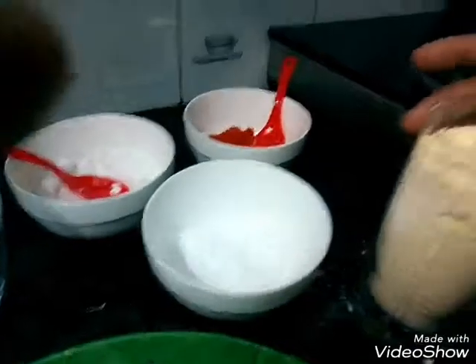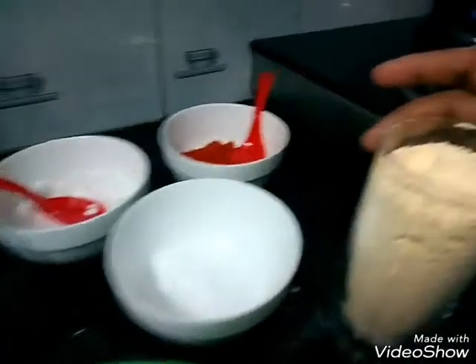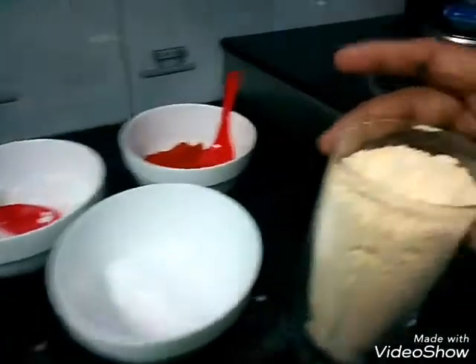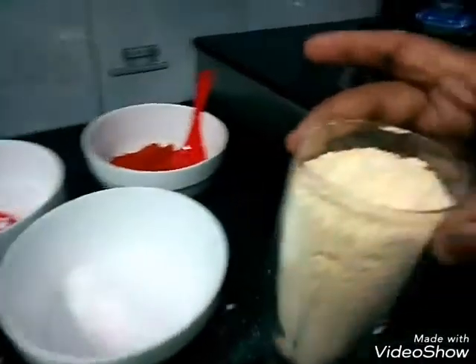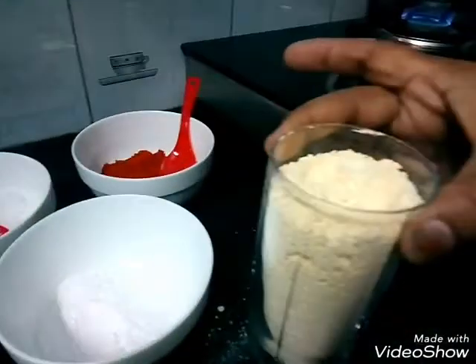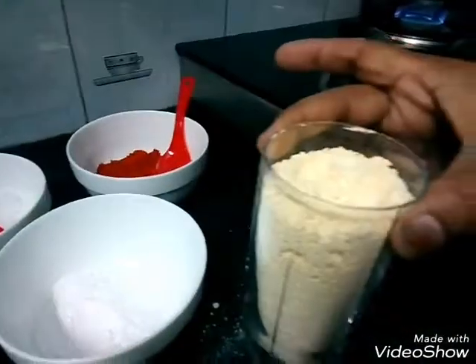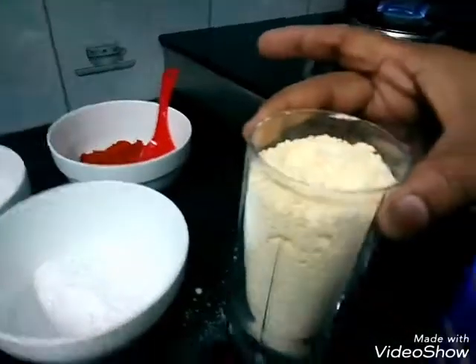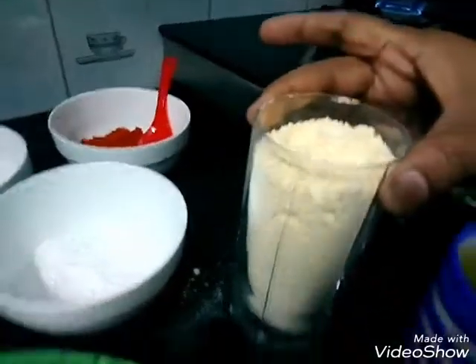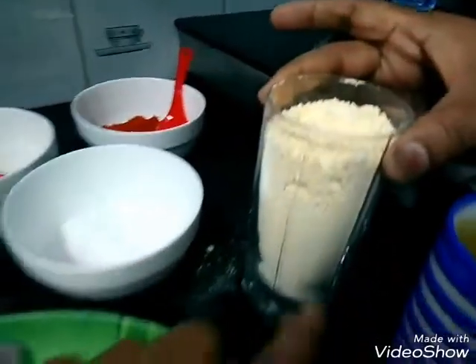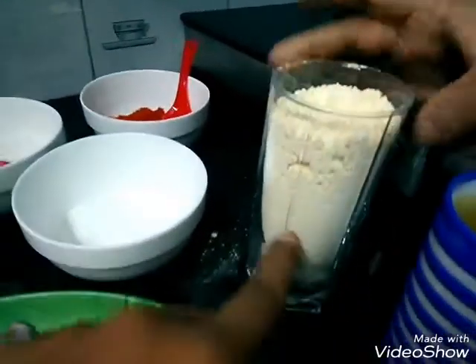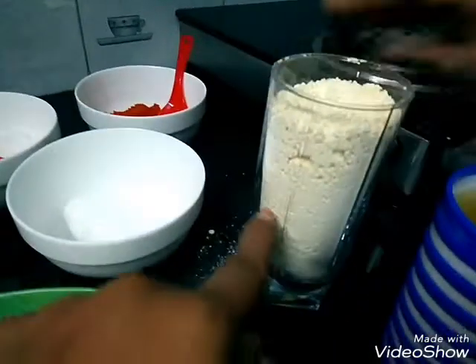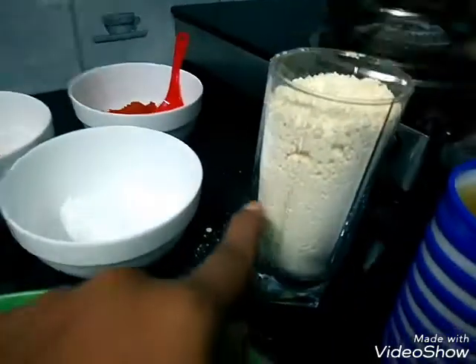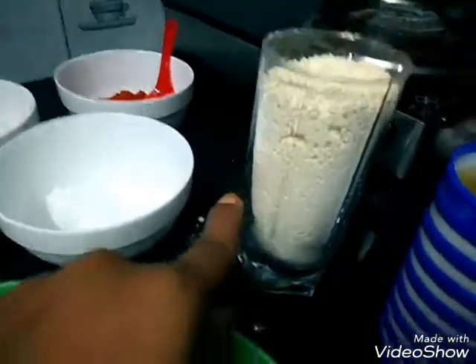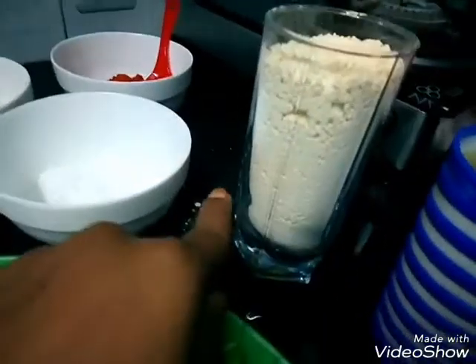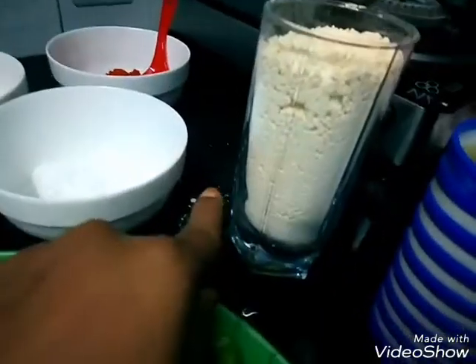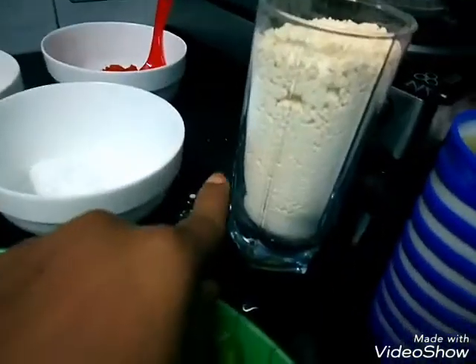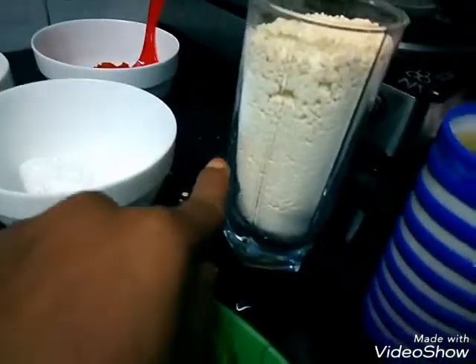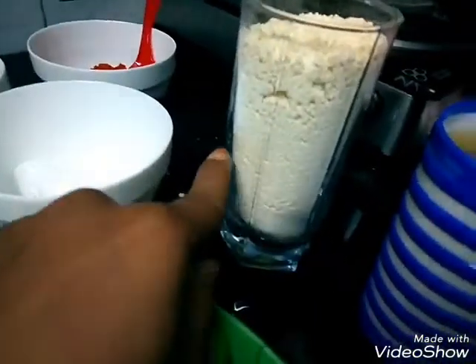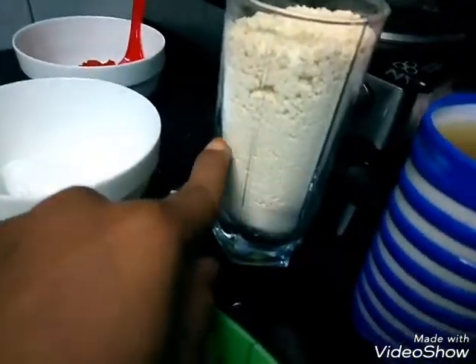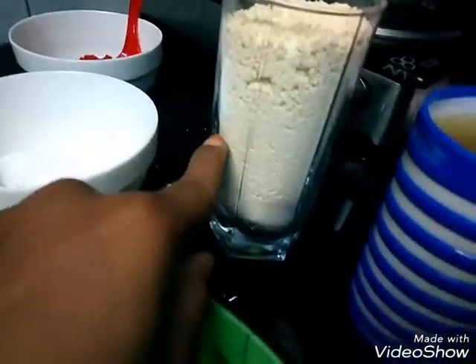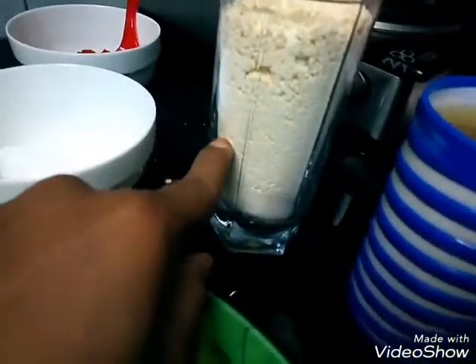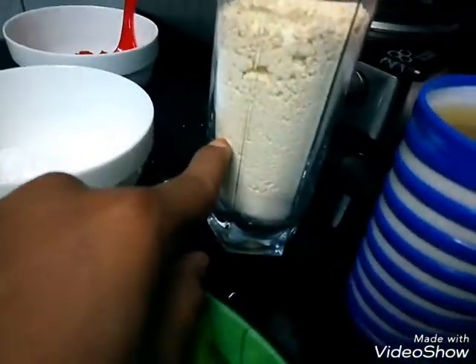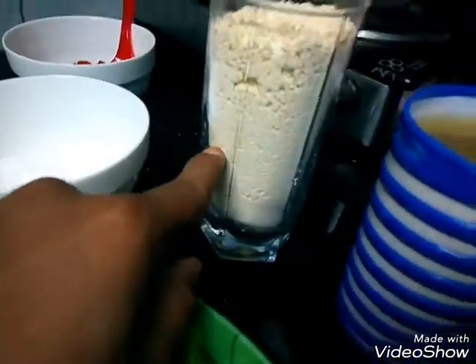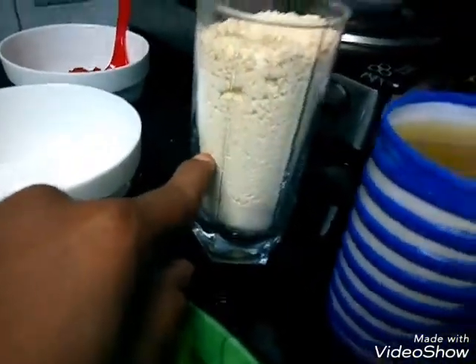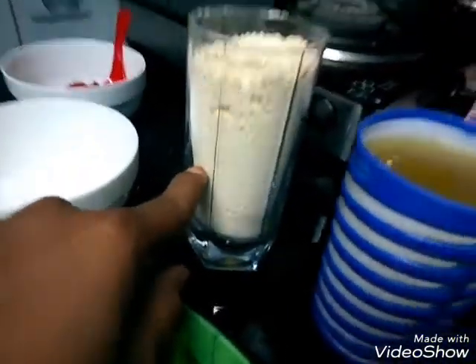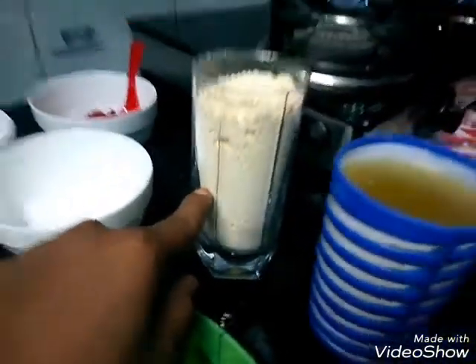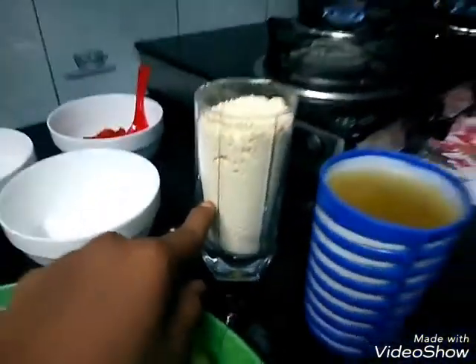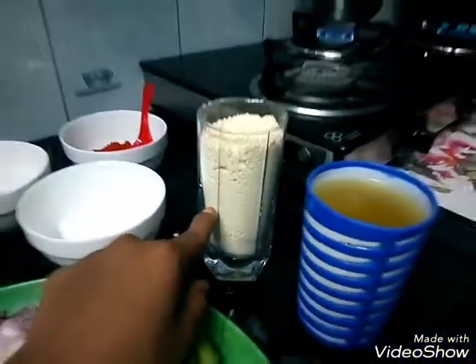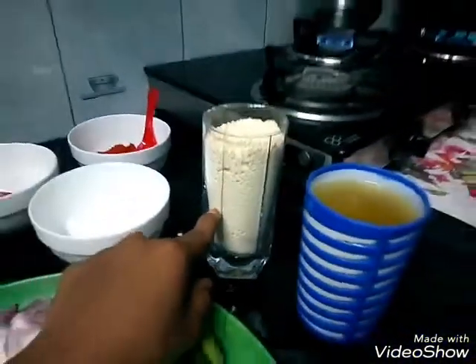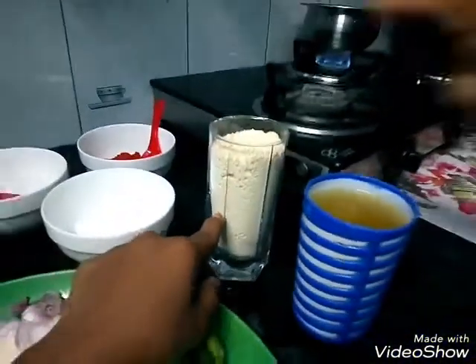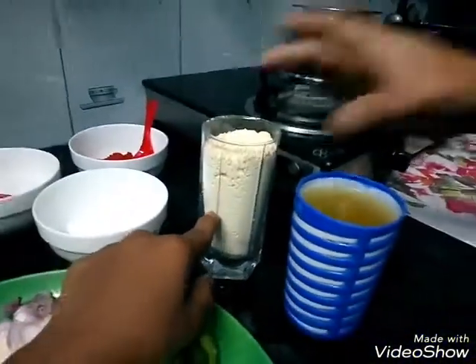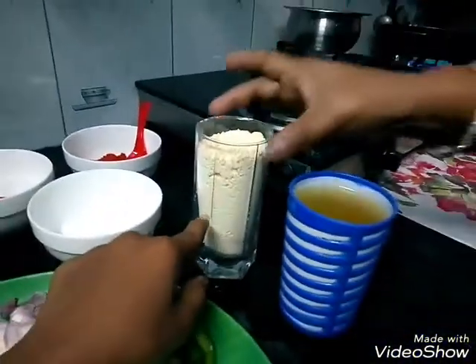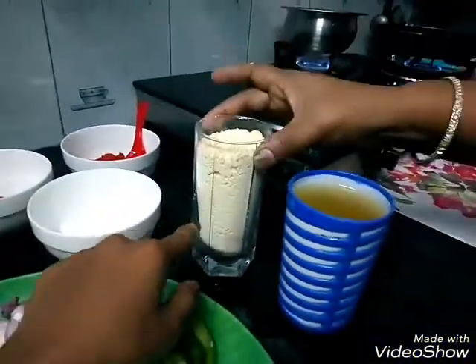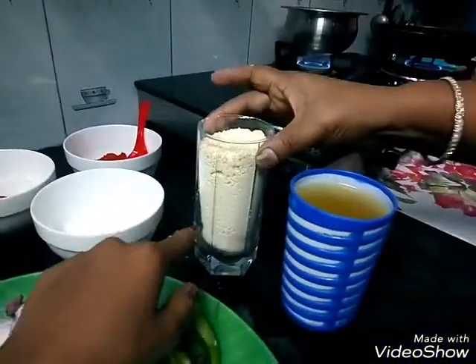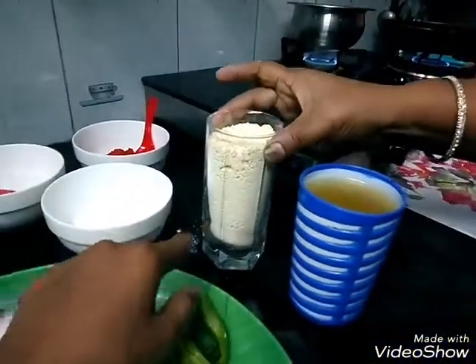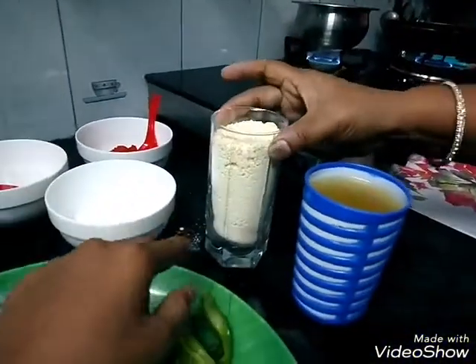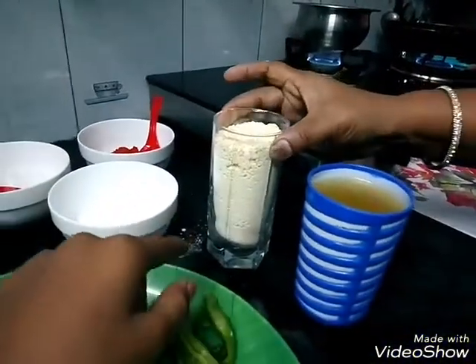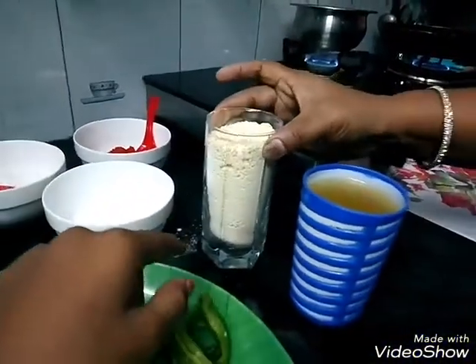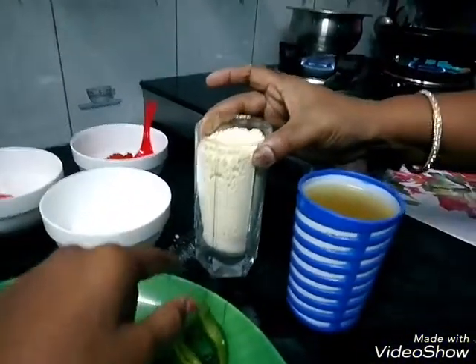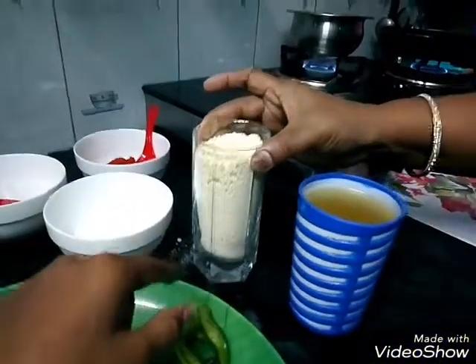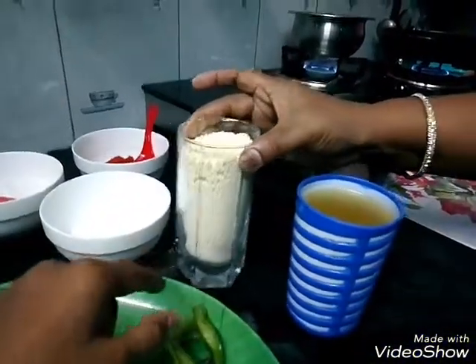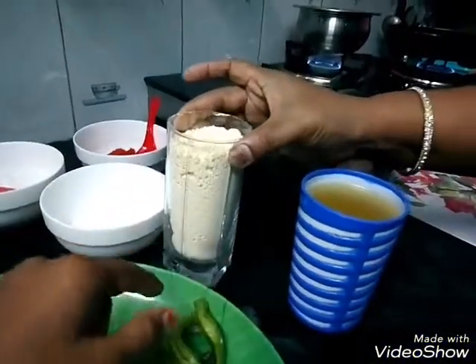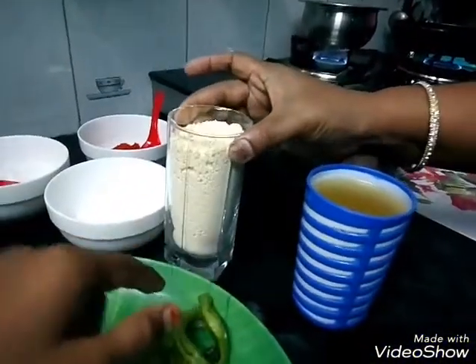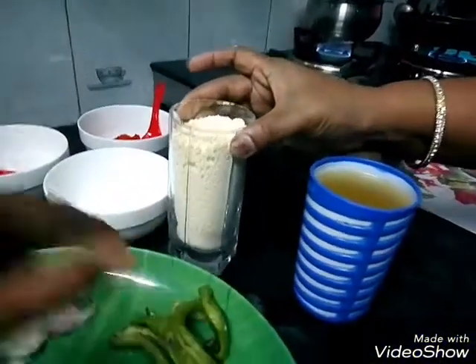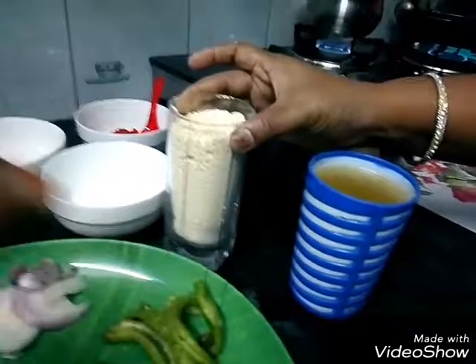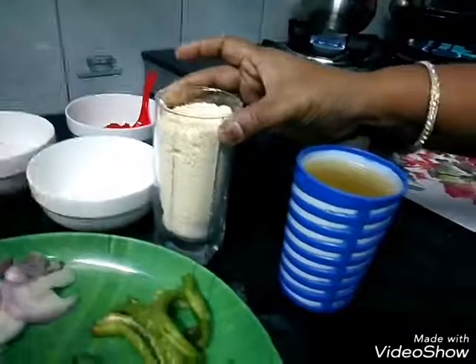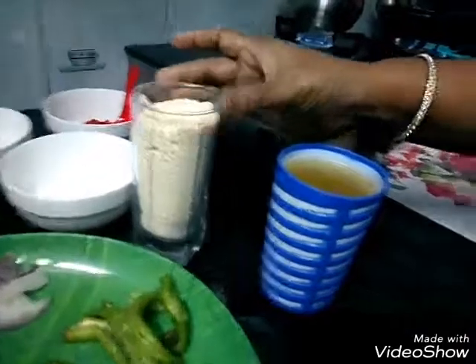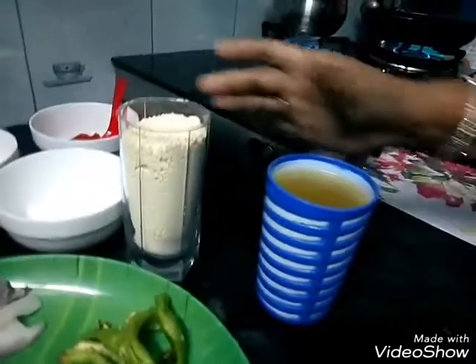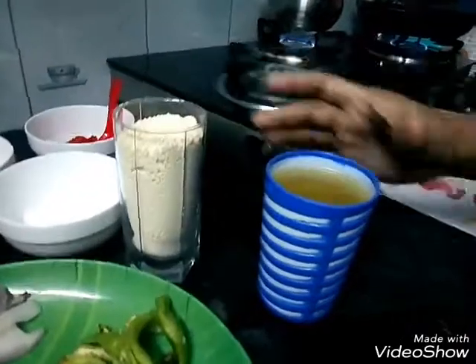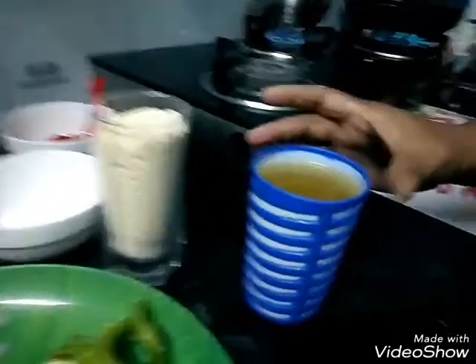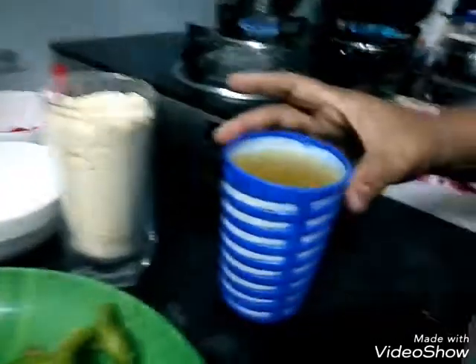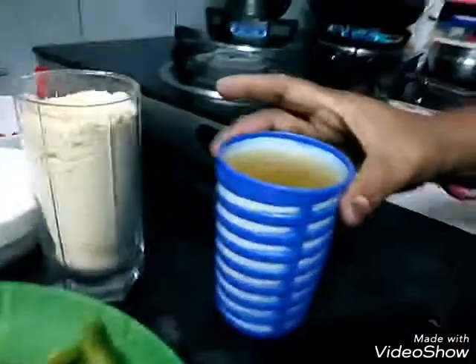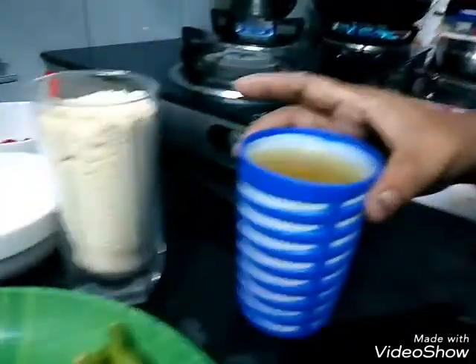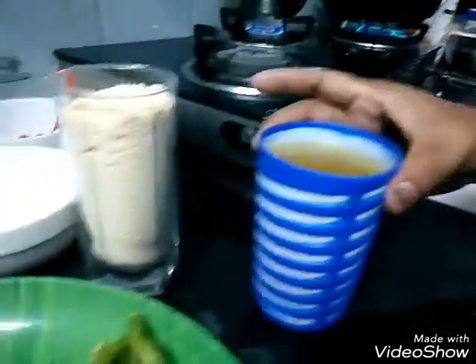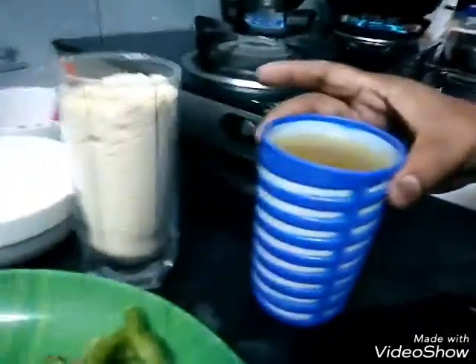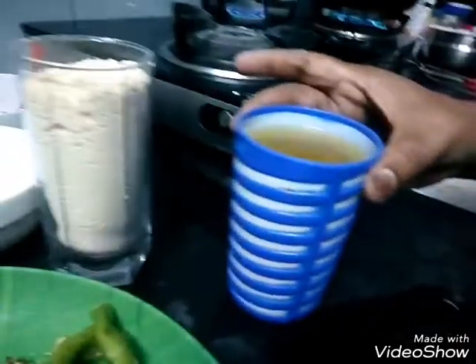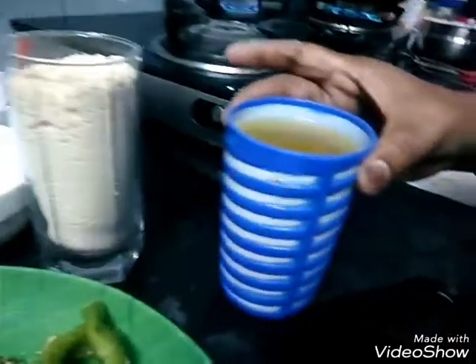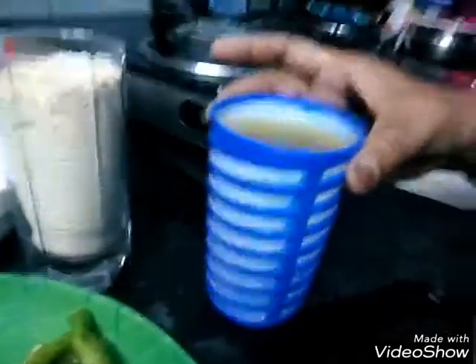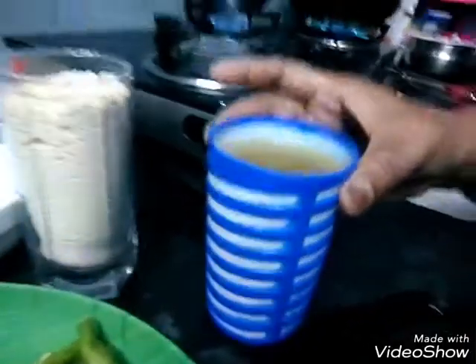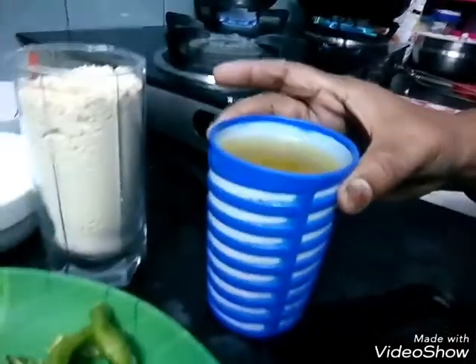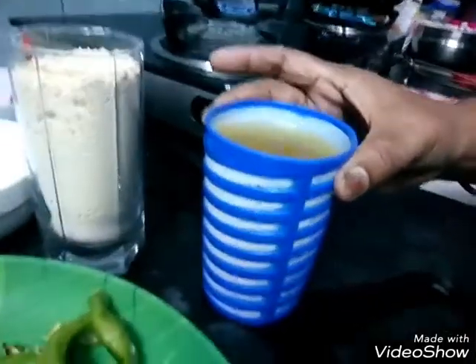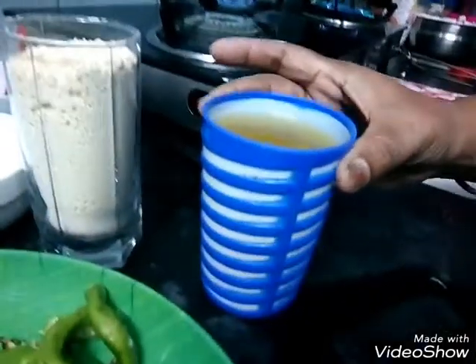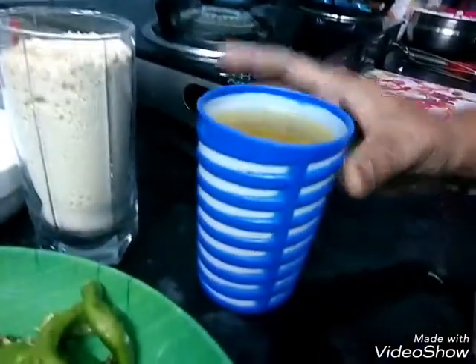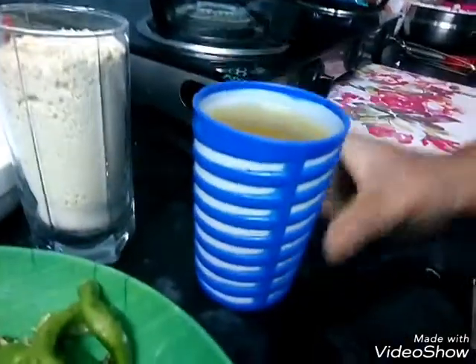I put 1 glass of salt. I will add it to the glass bowl — 1 glass of salt.